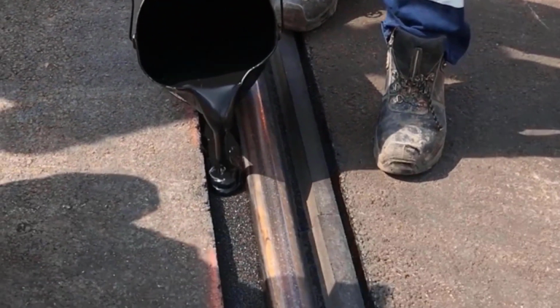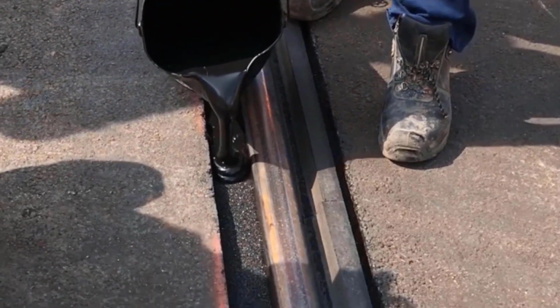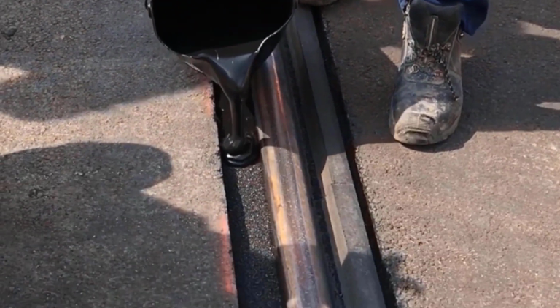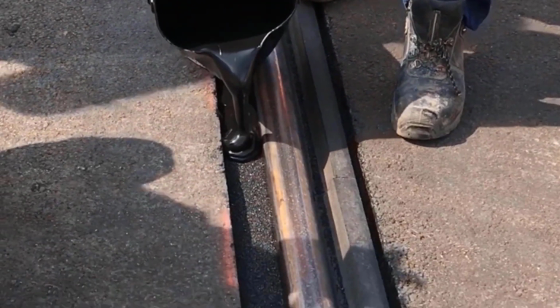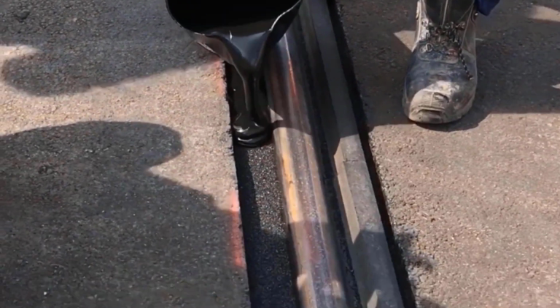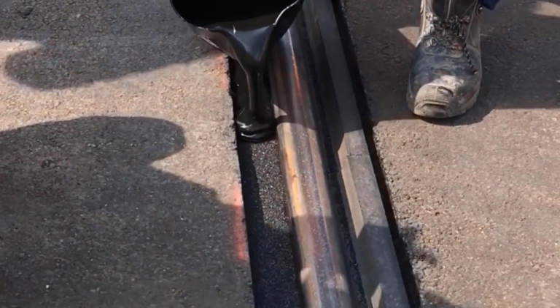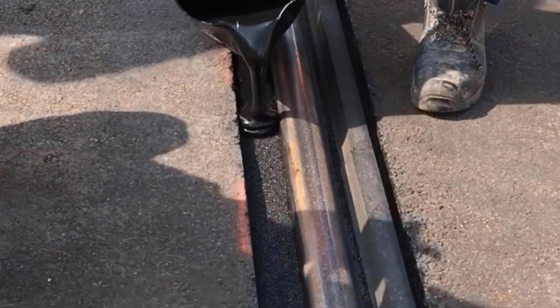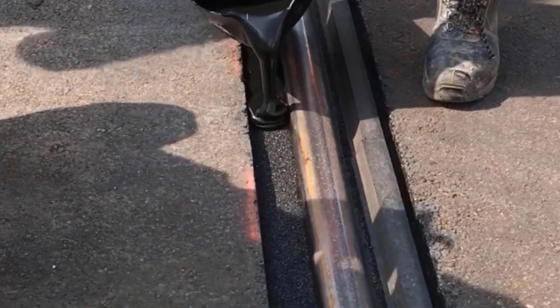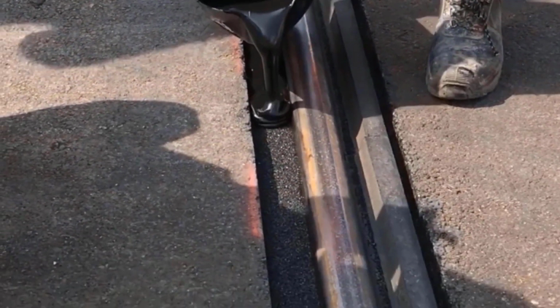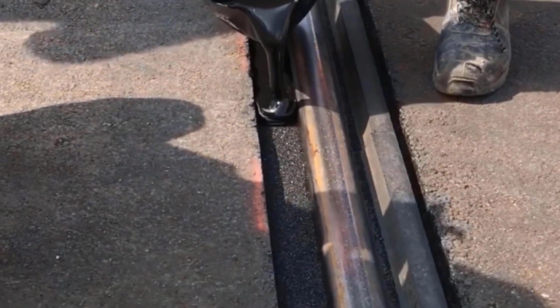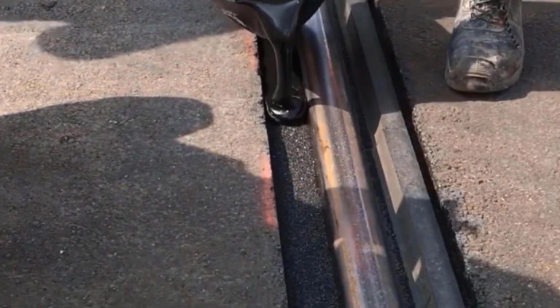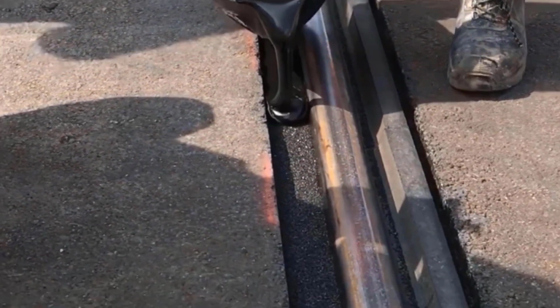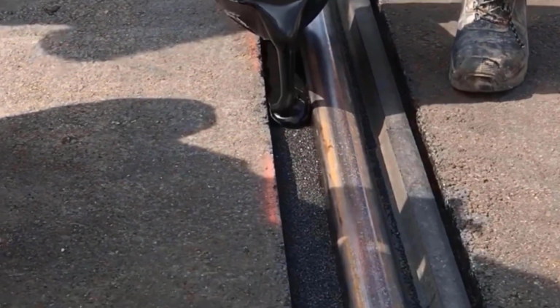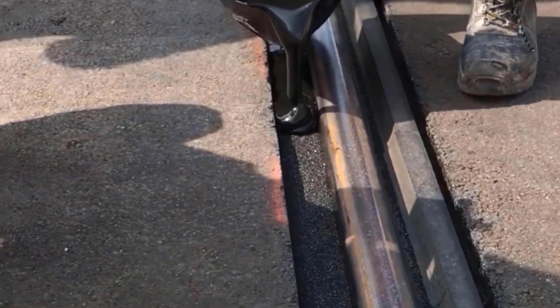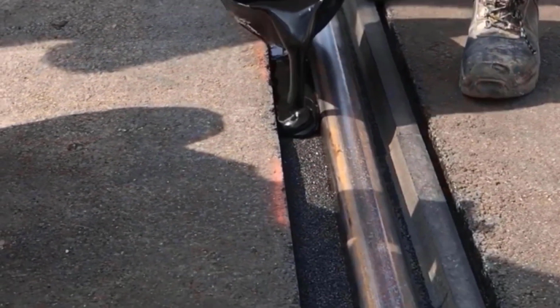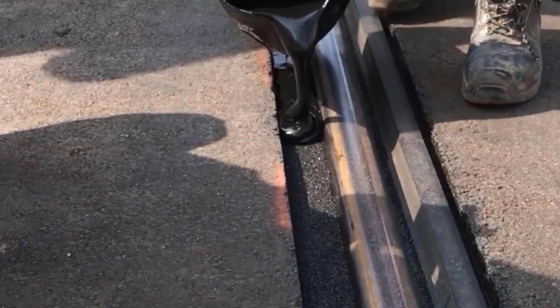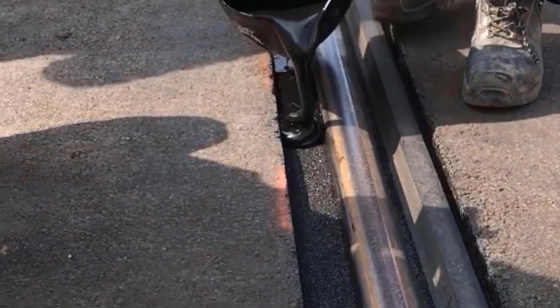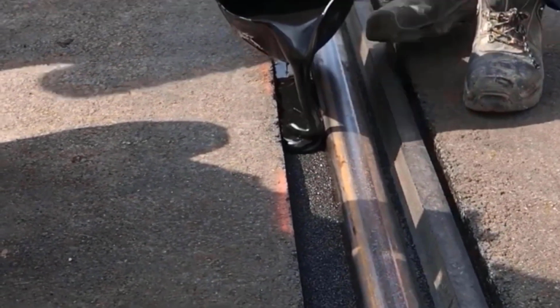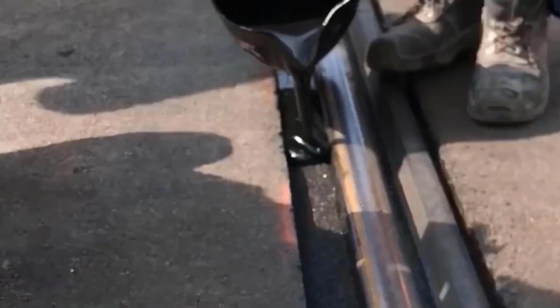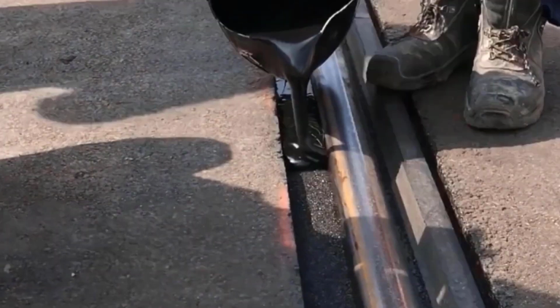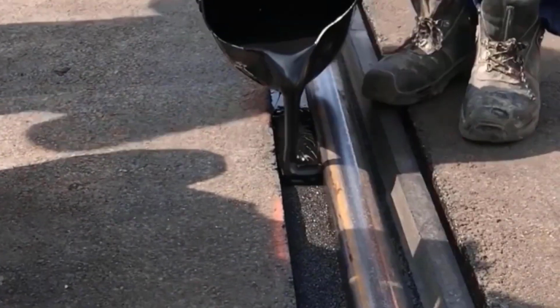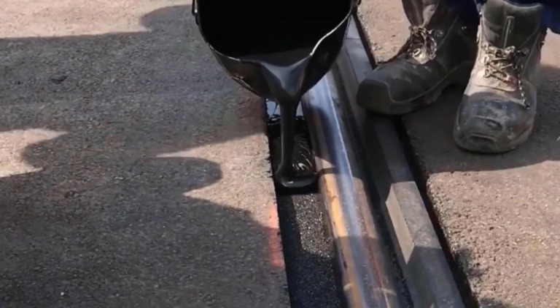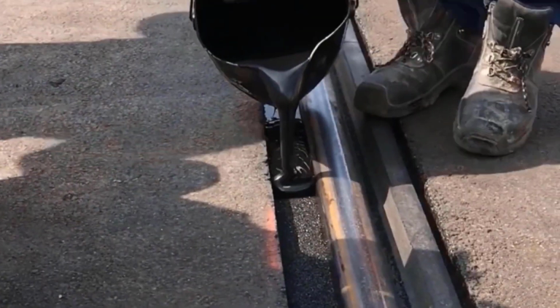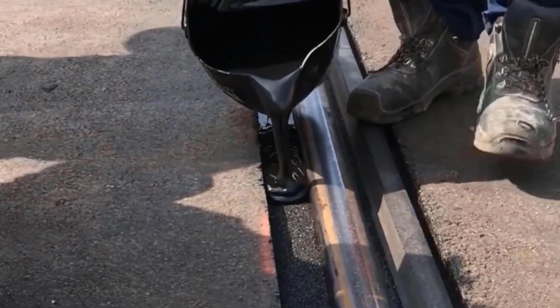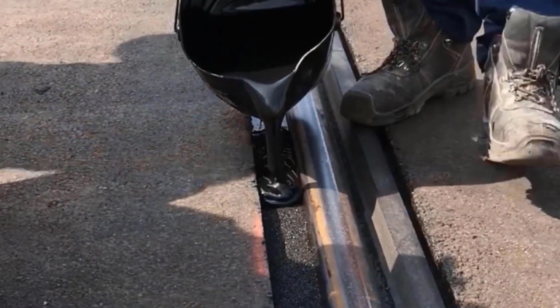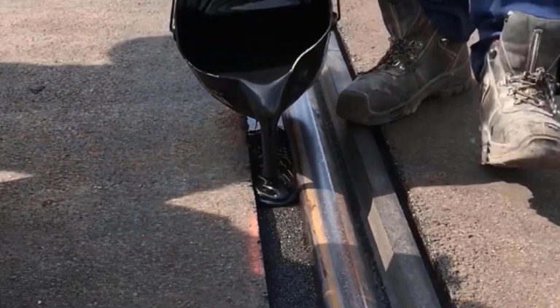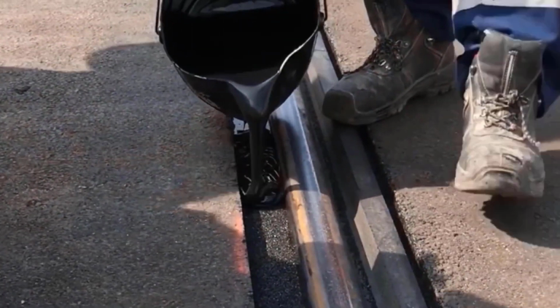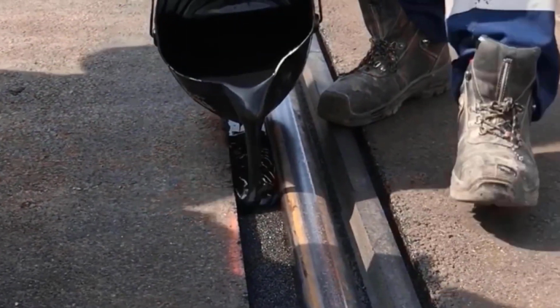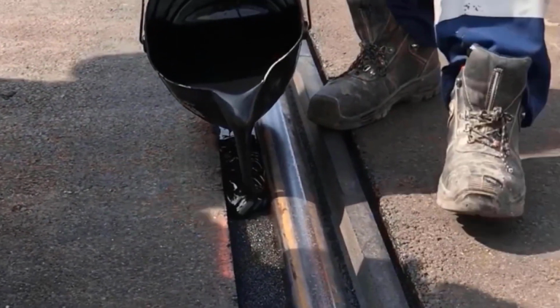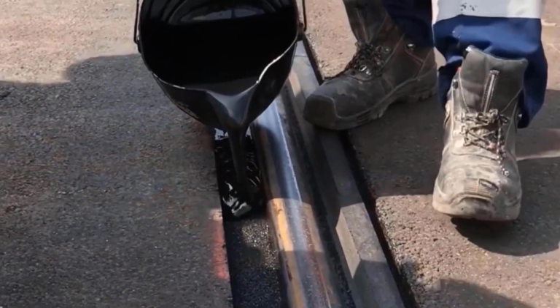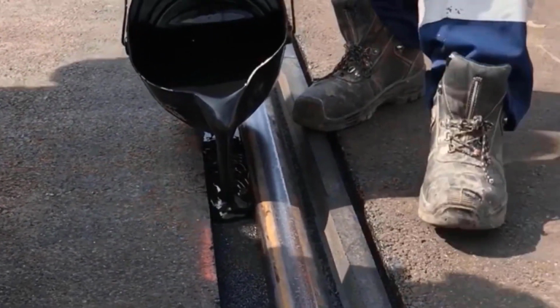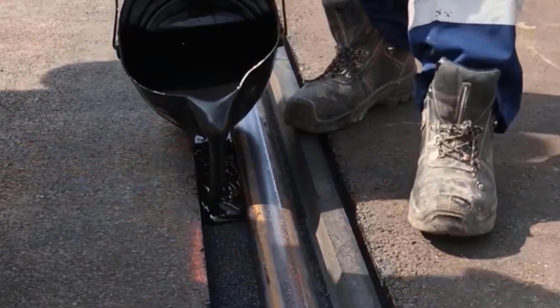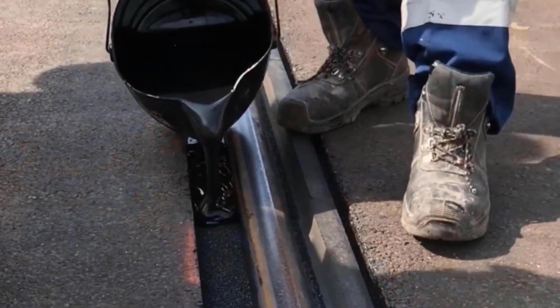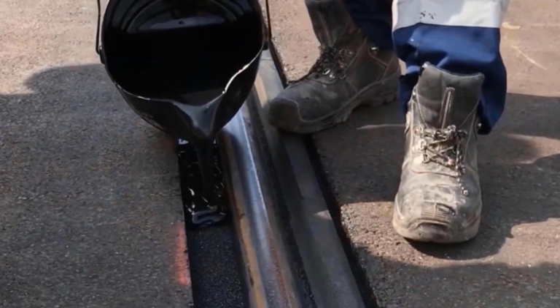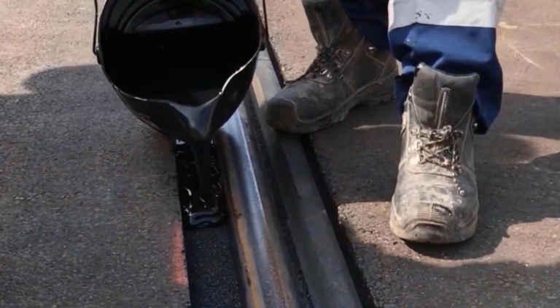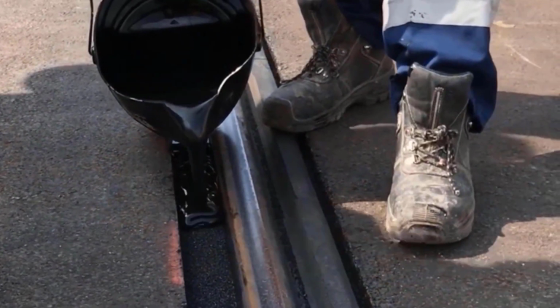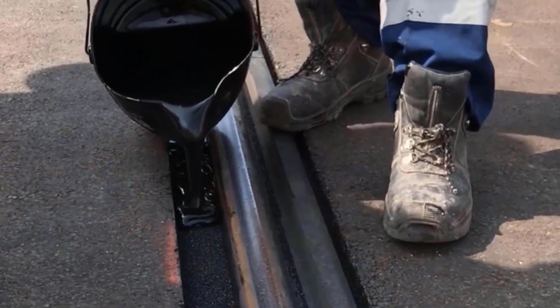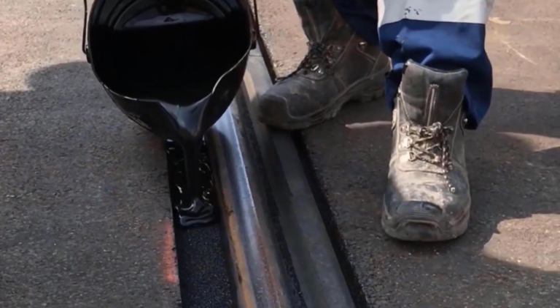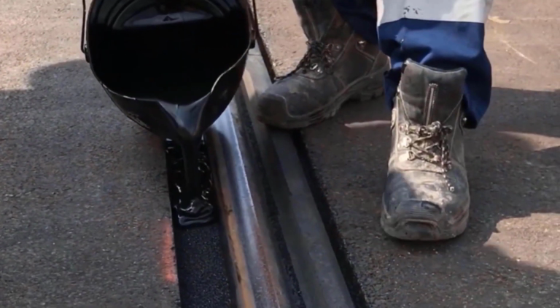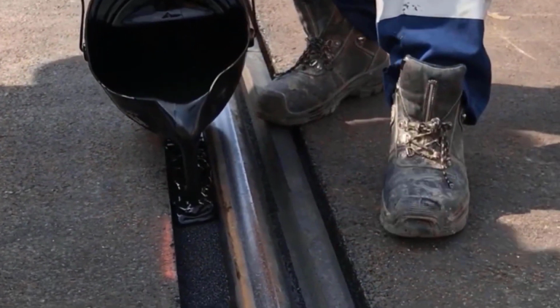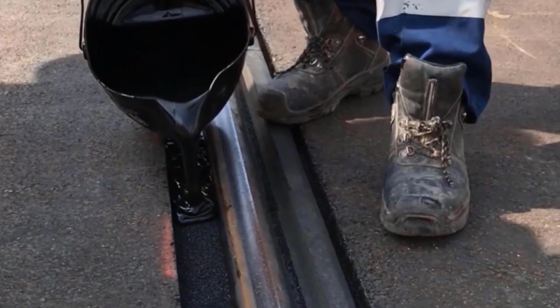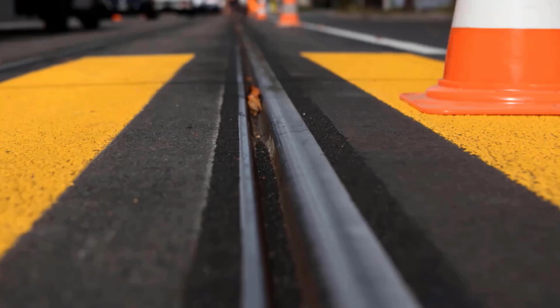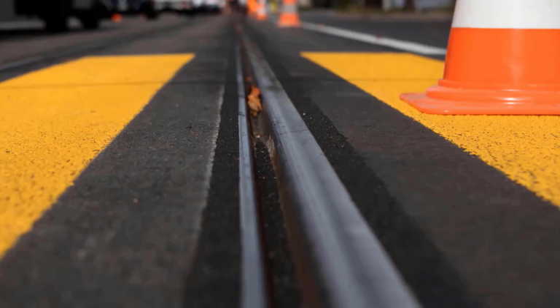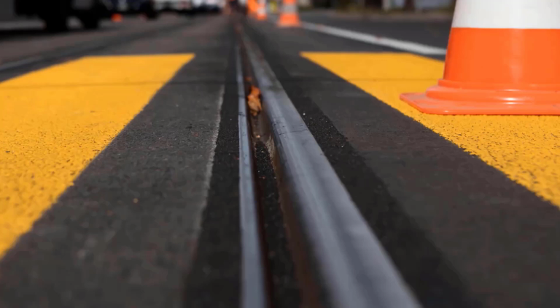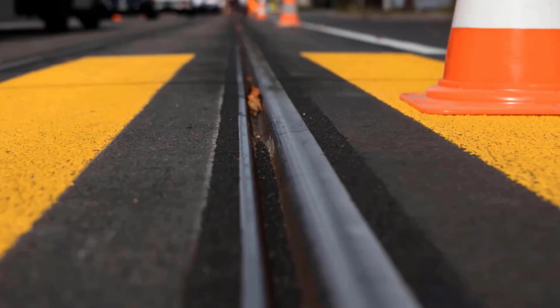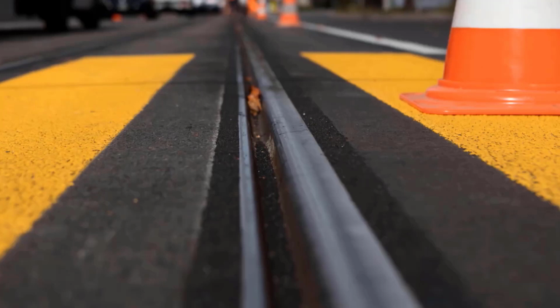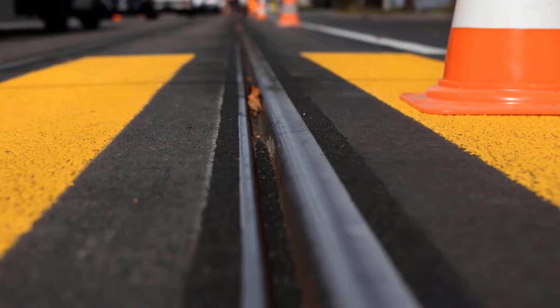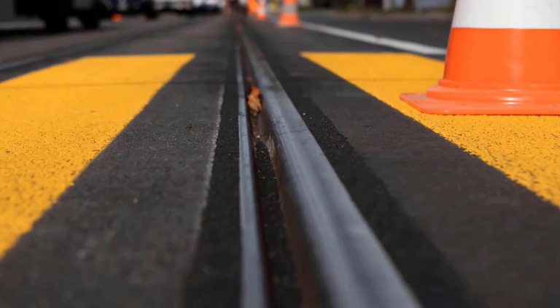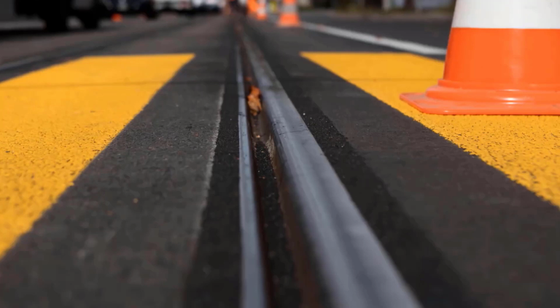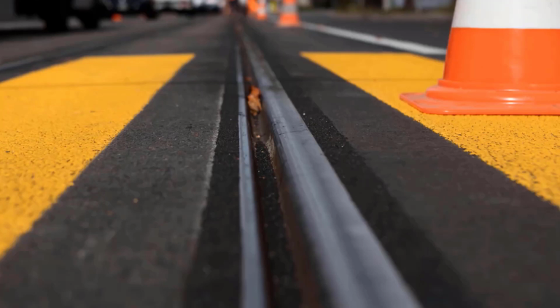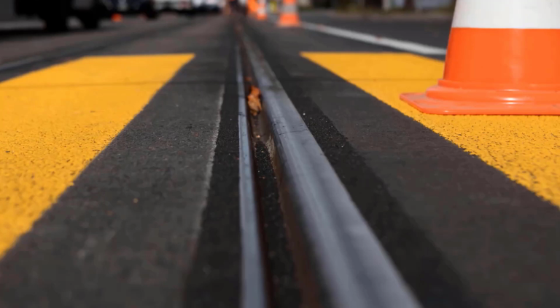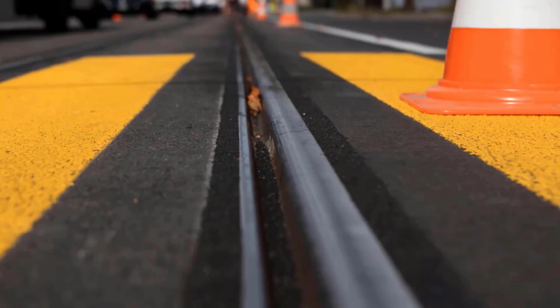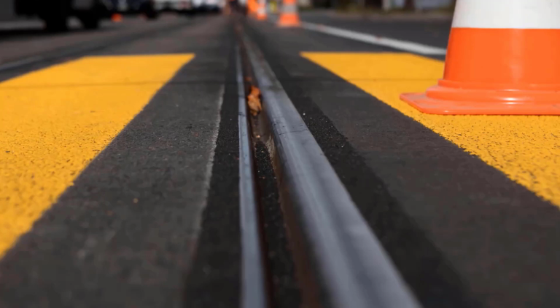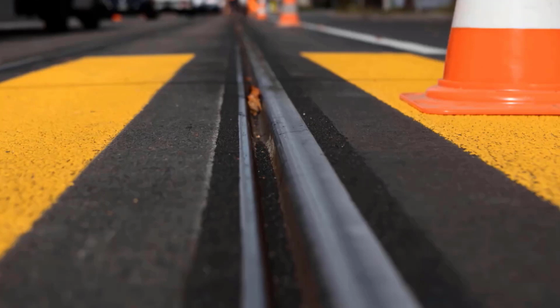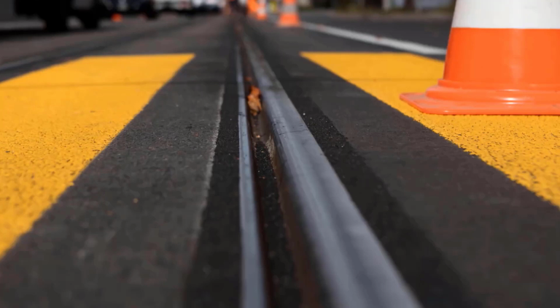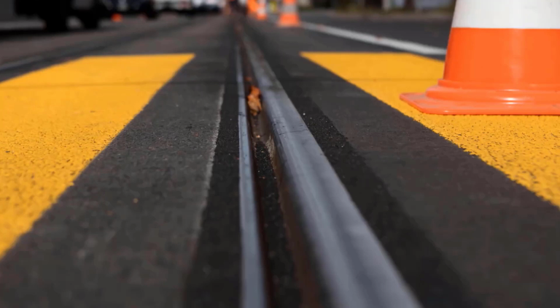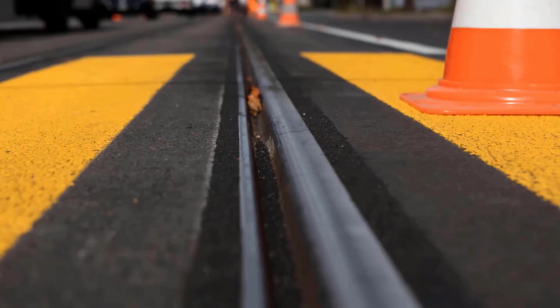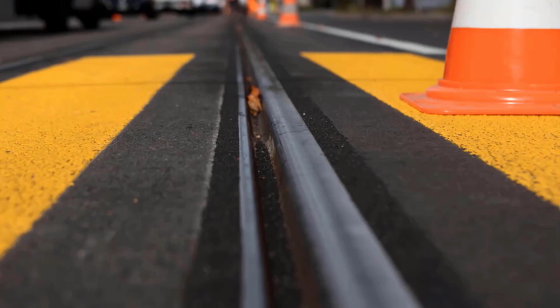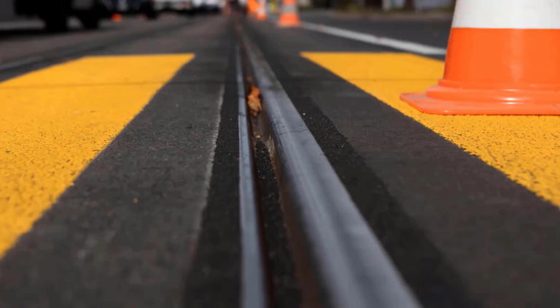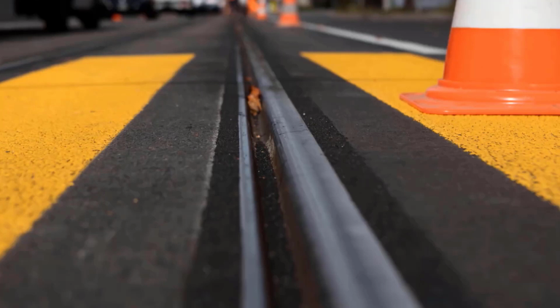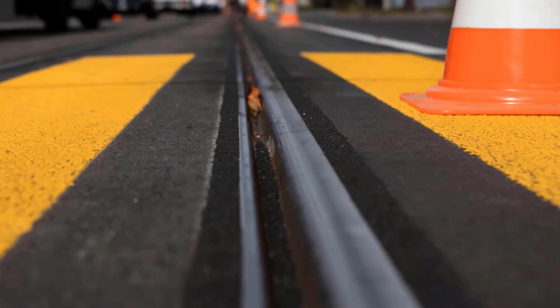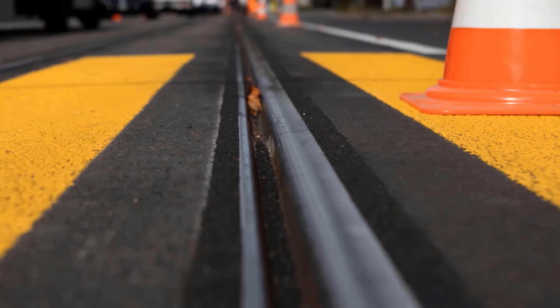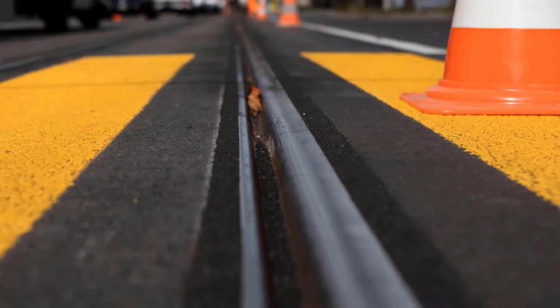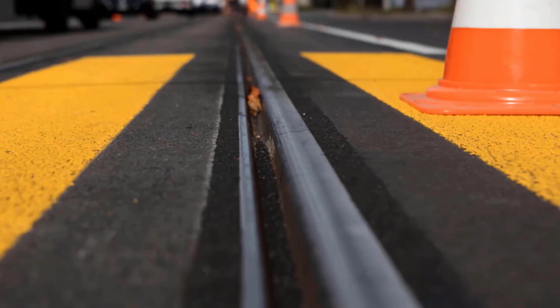Often, the sealant is sanded after an hour for a very appealing finish, as done here in Zurich on a tram line.